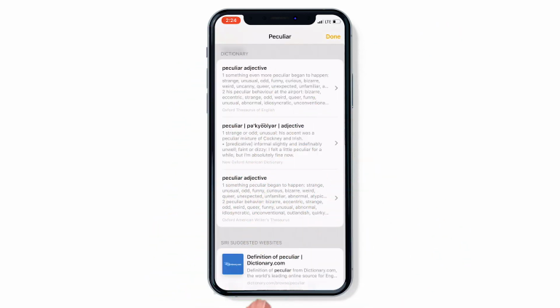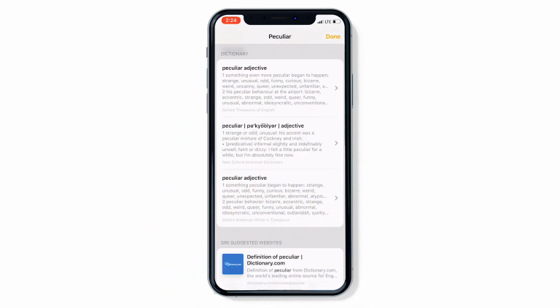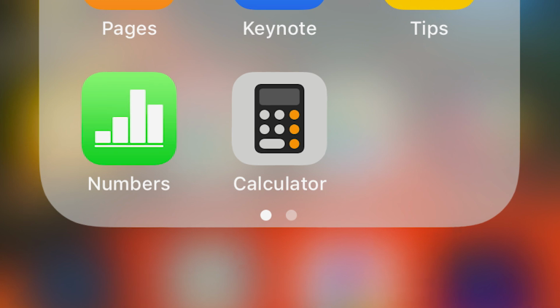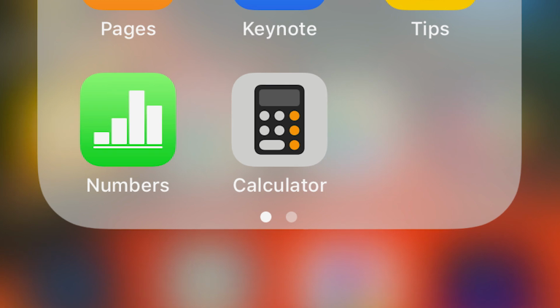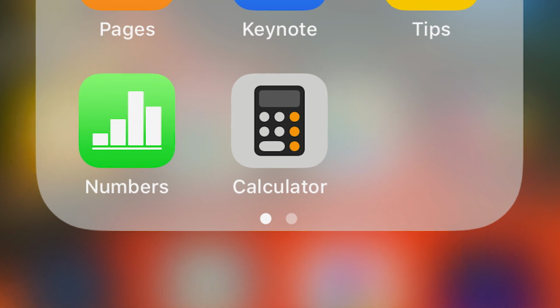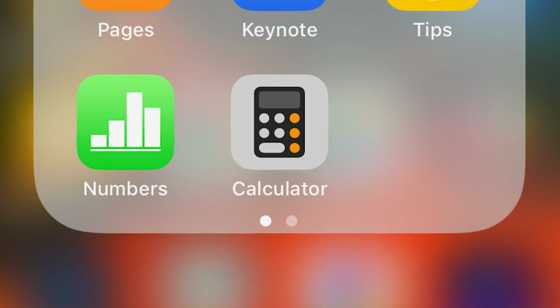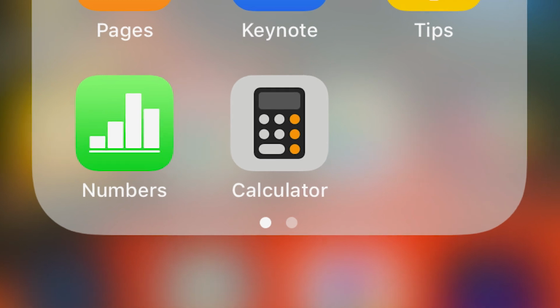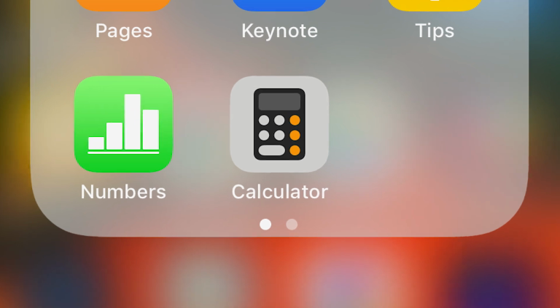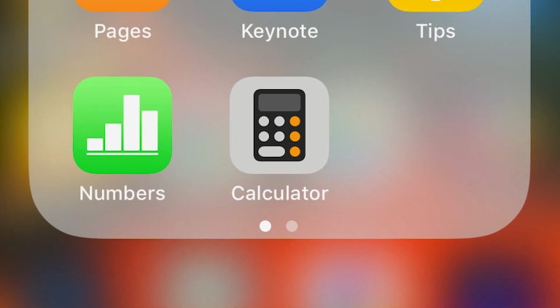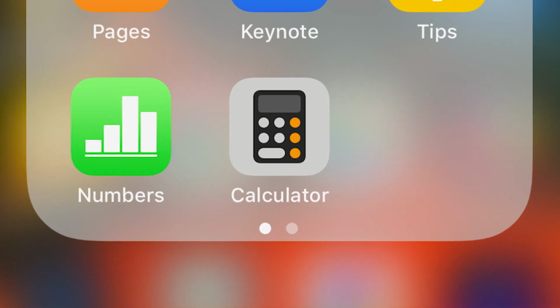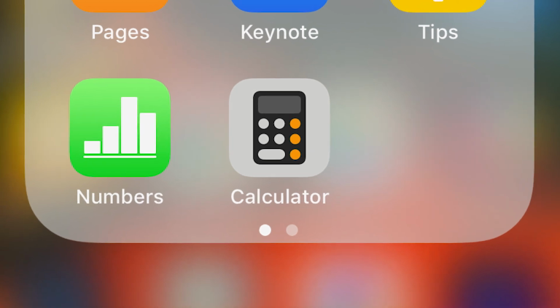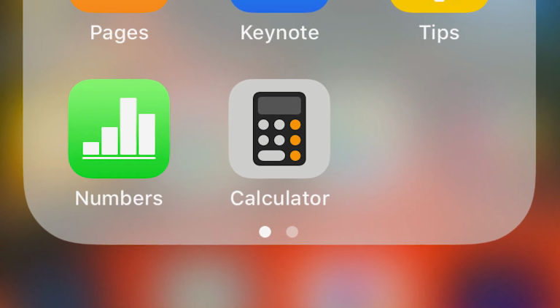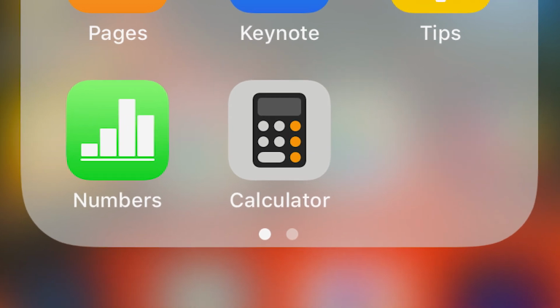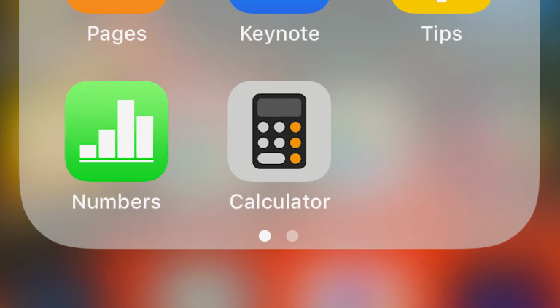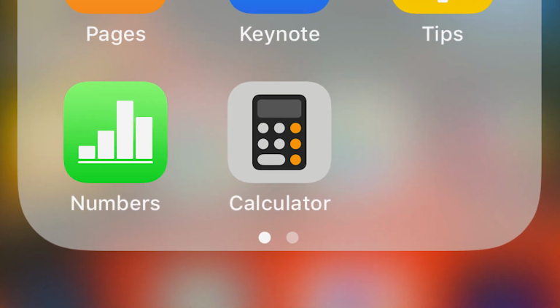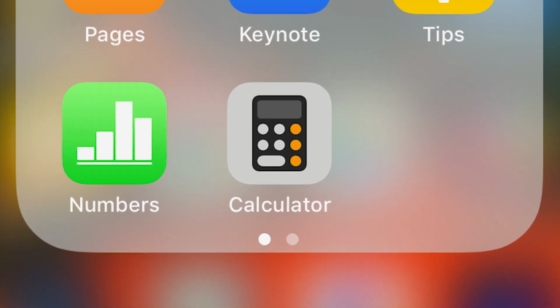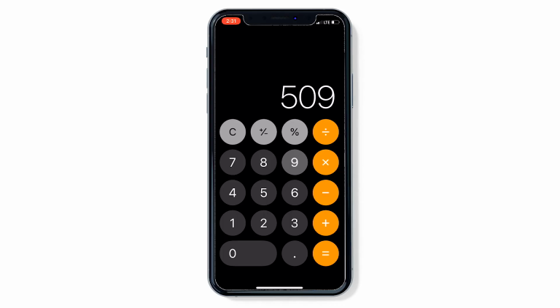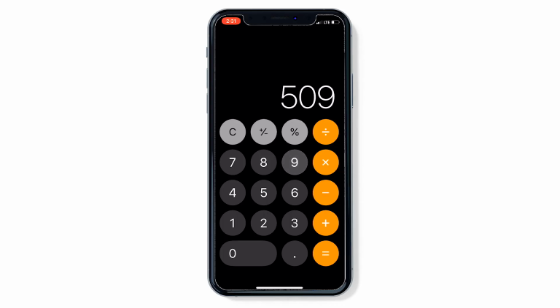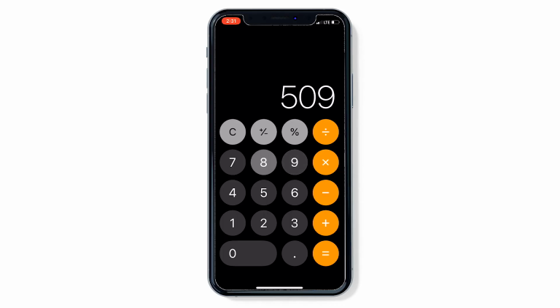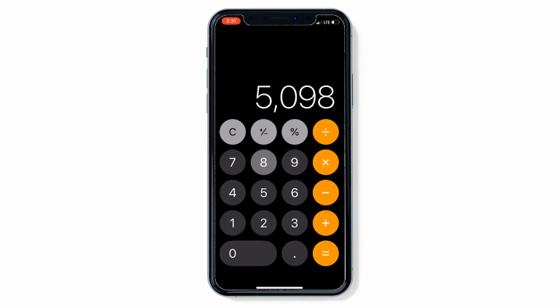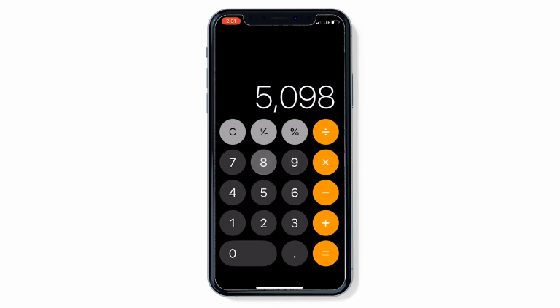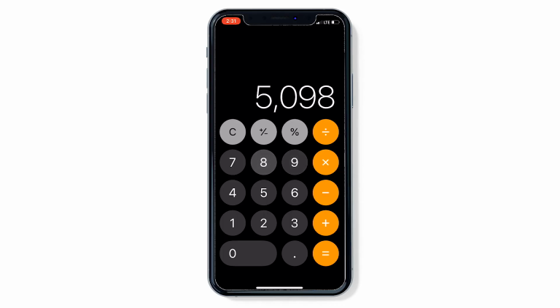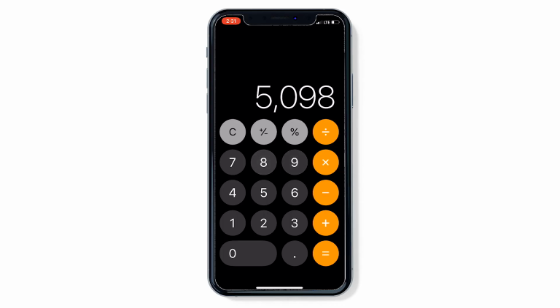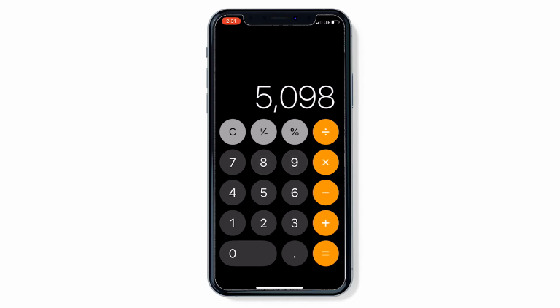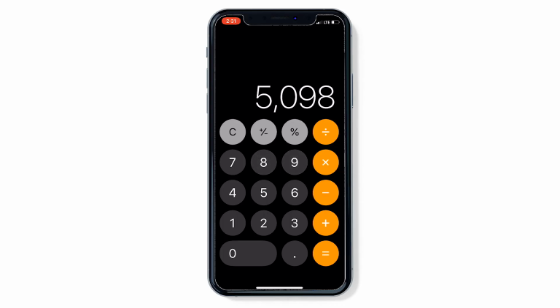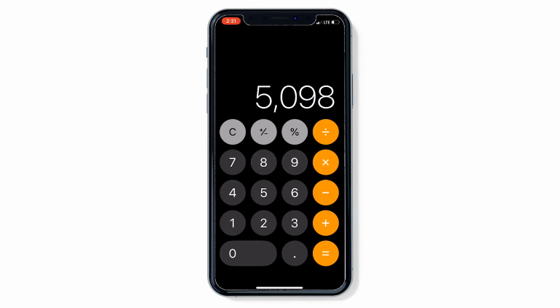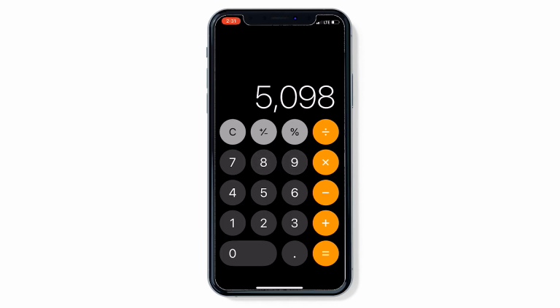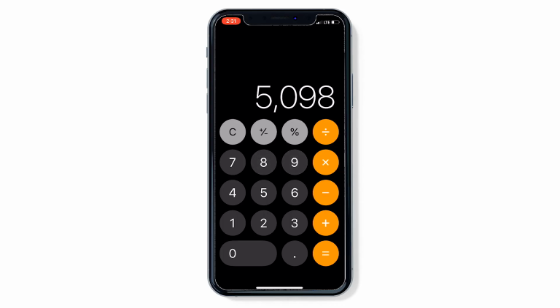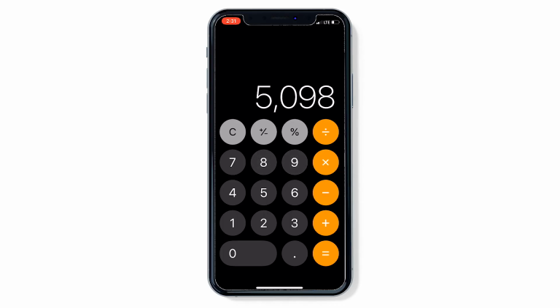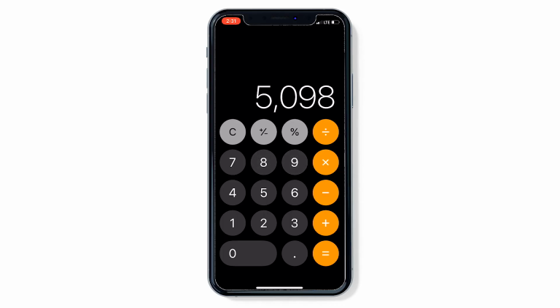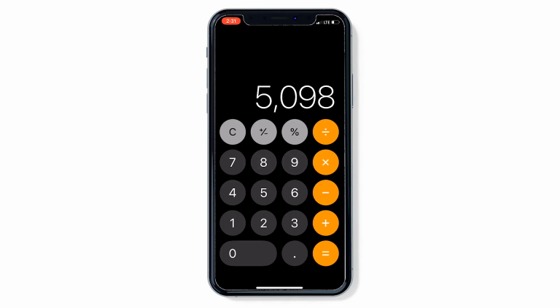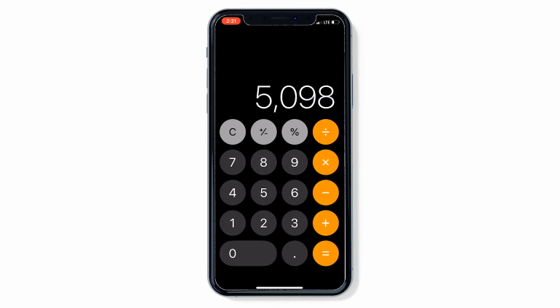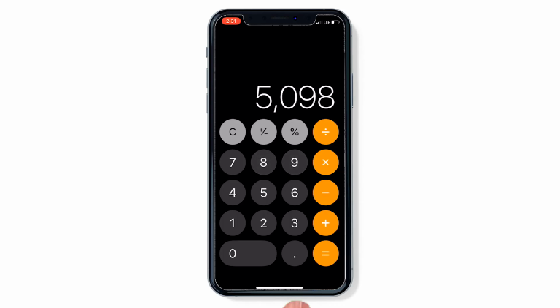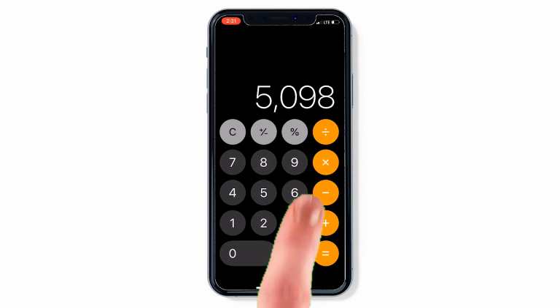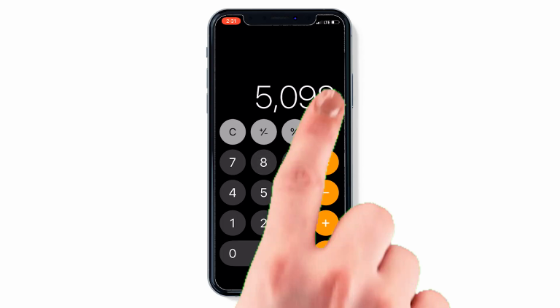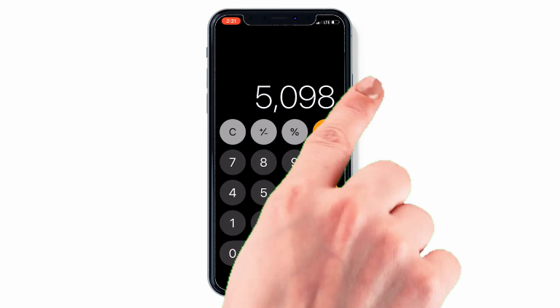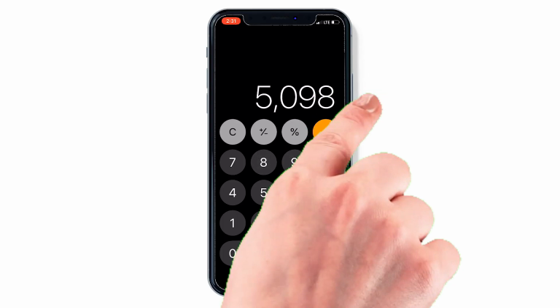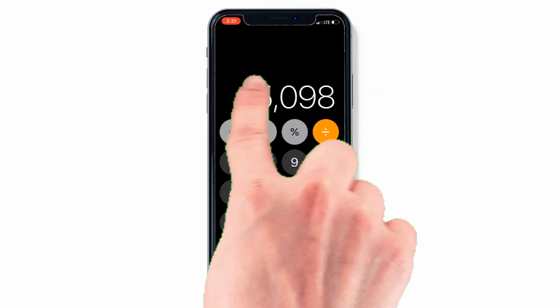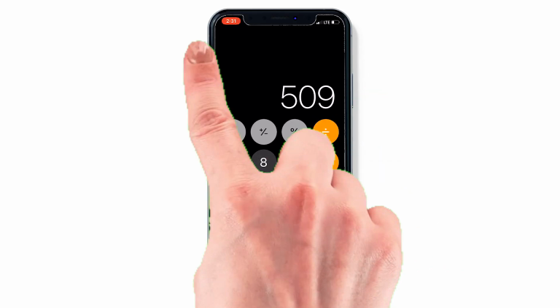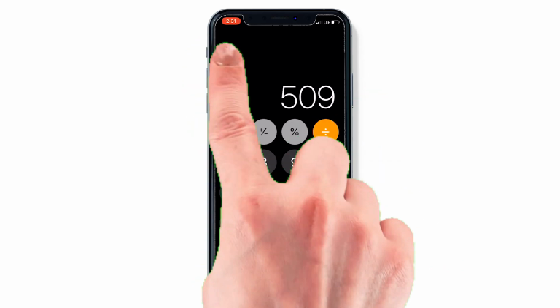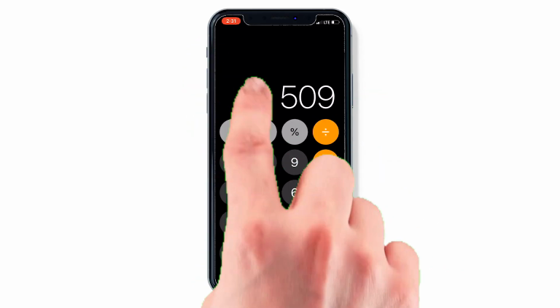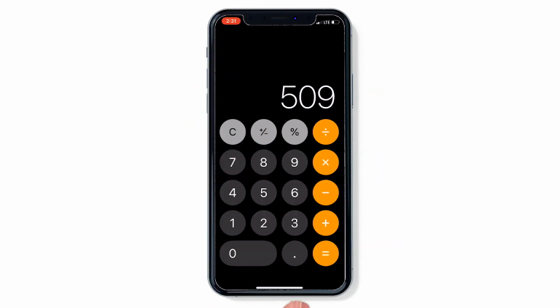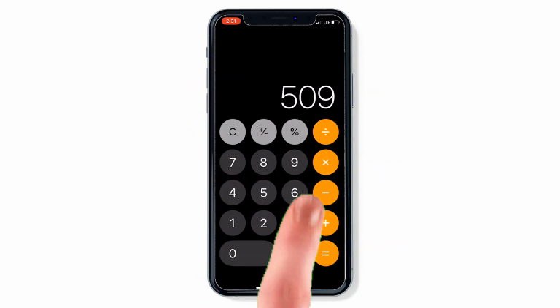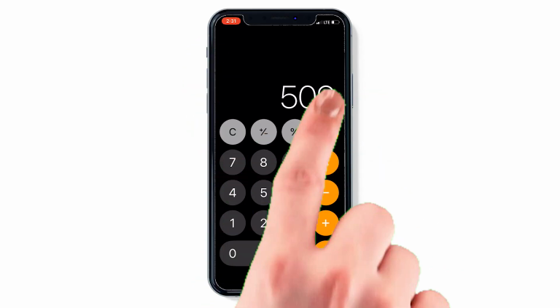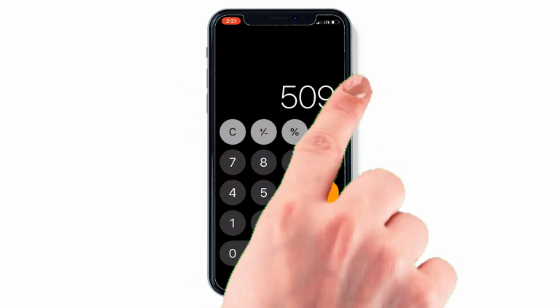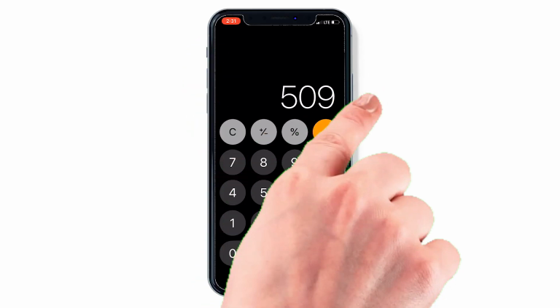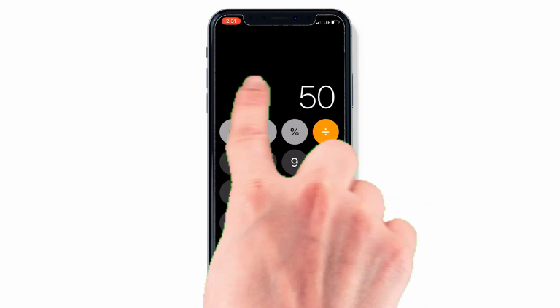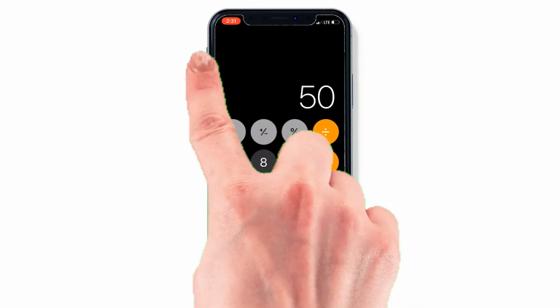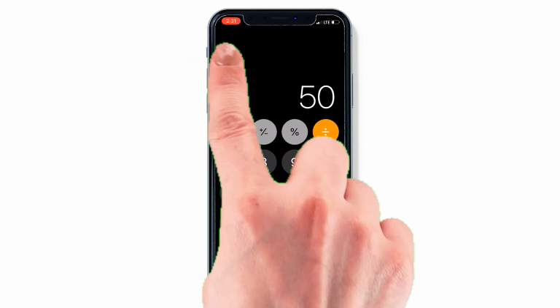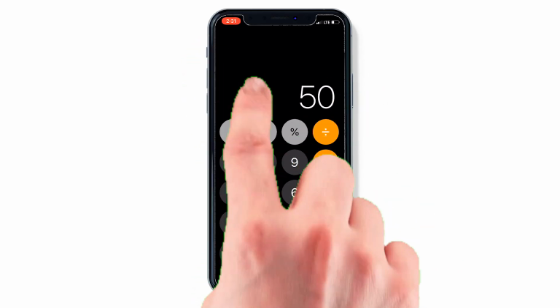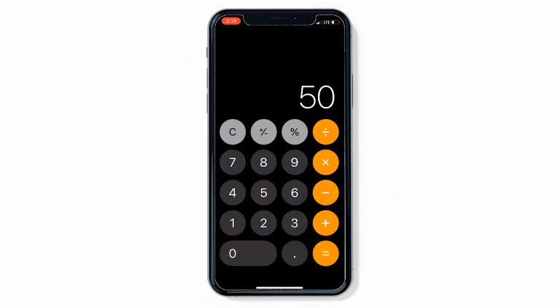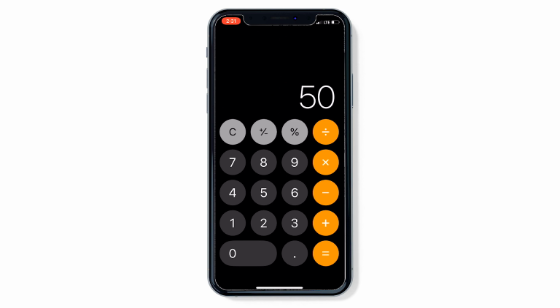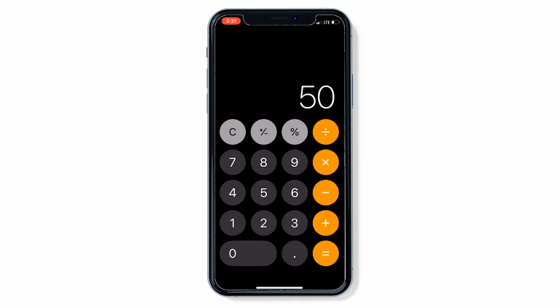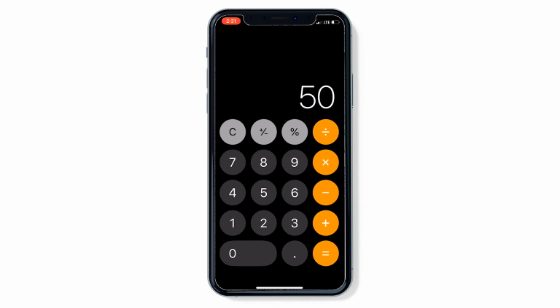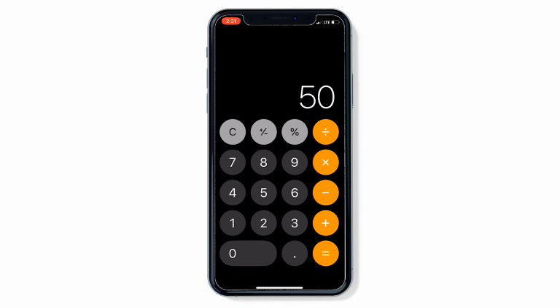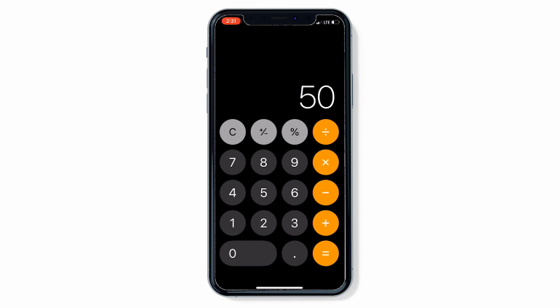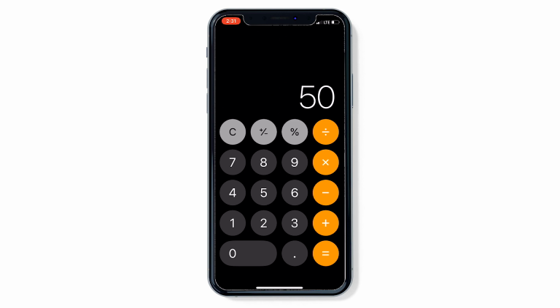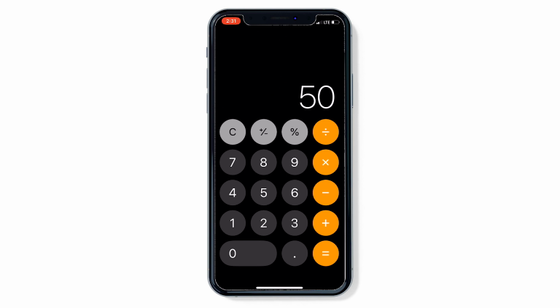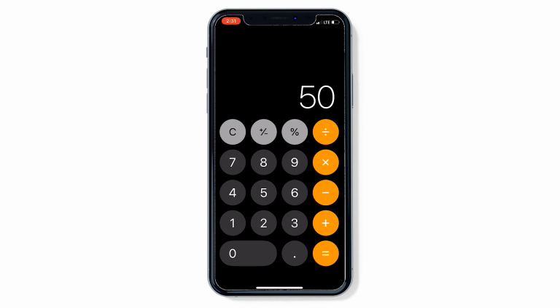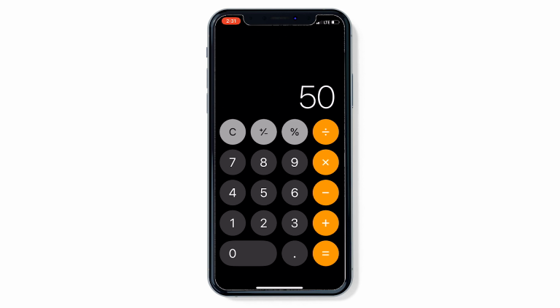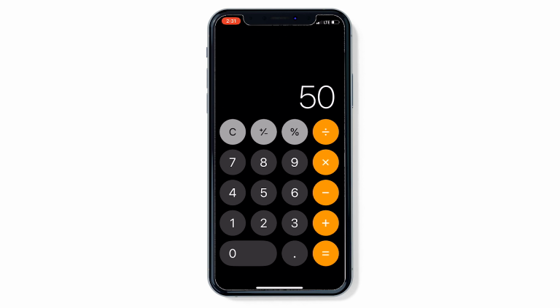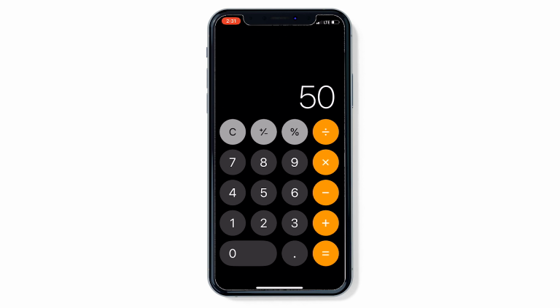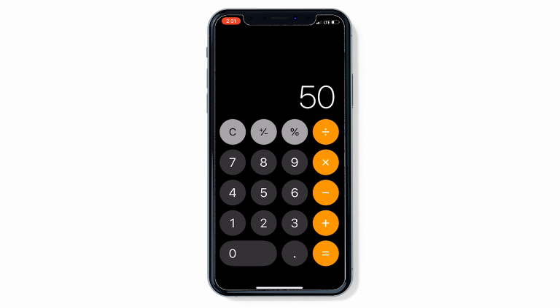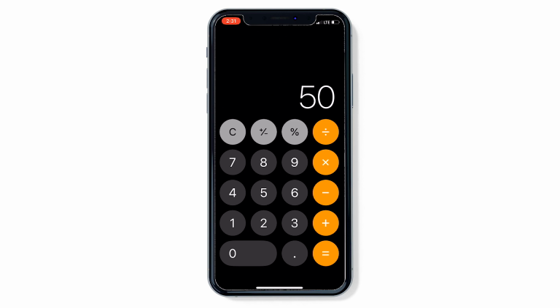If you typed the wrong number into the calculator app, no problem. Just swipe left on the calculator display to delete the last digit.